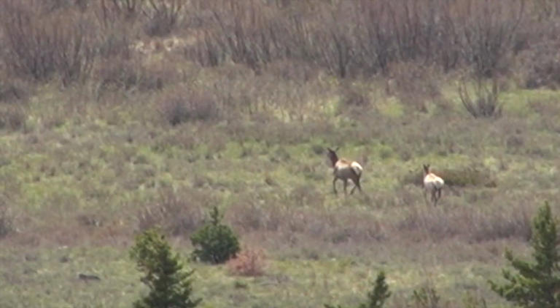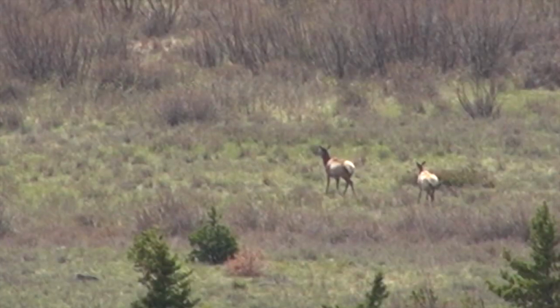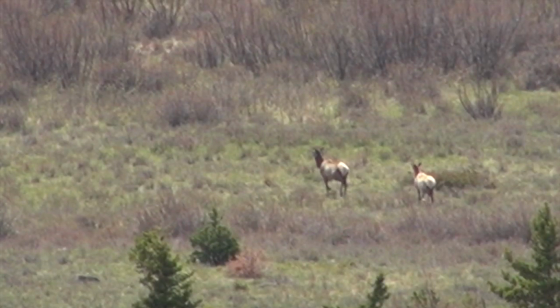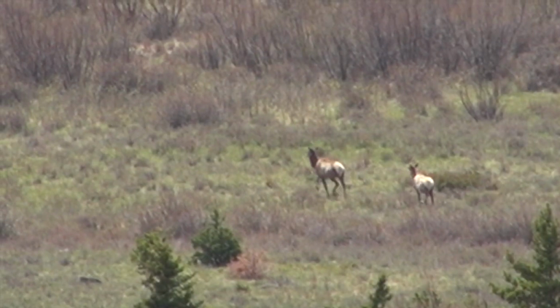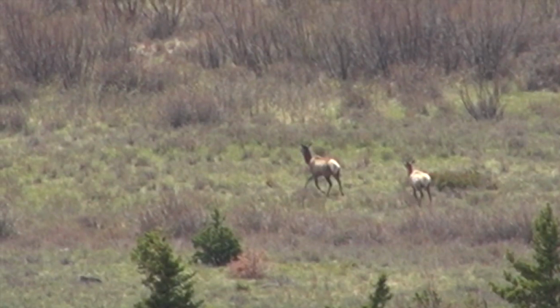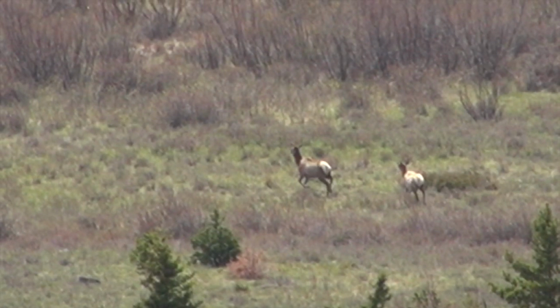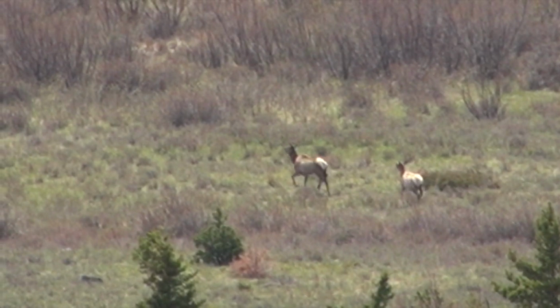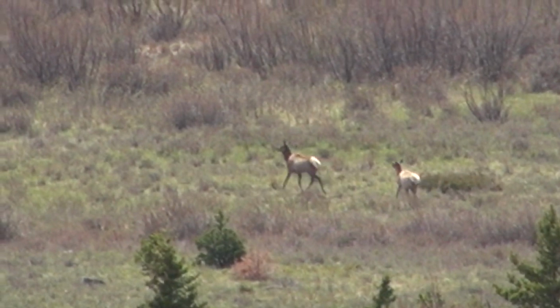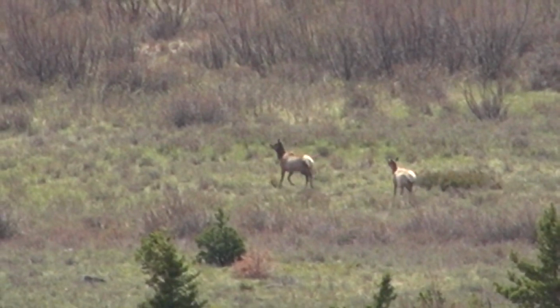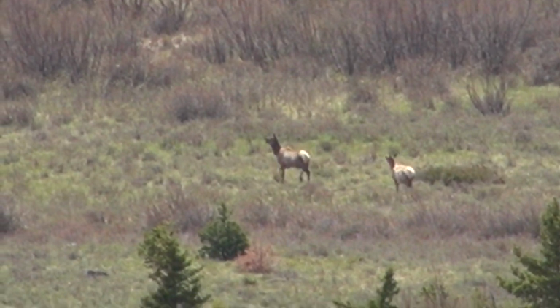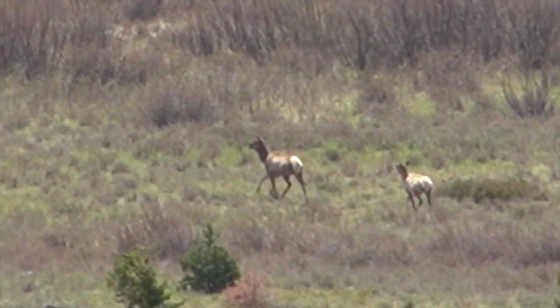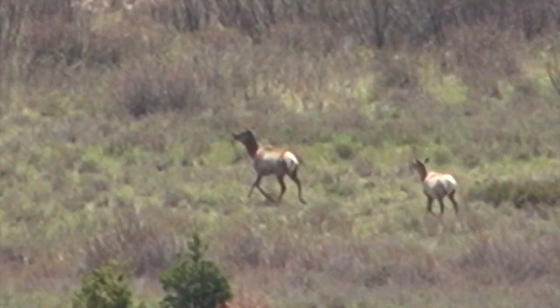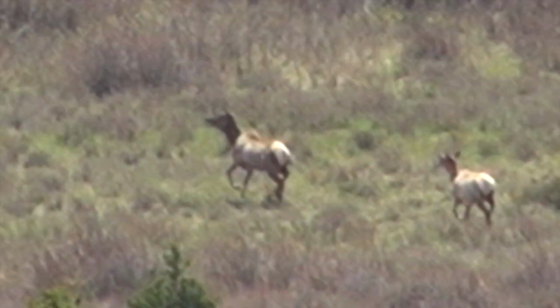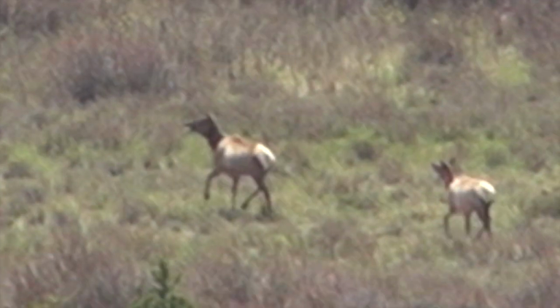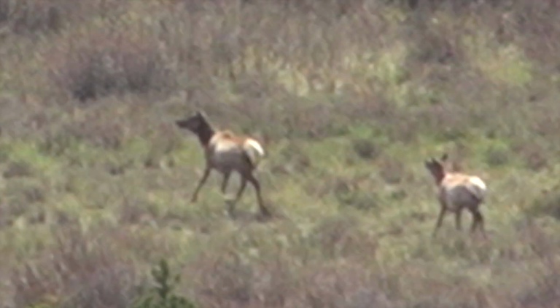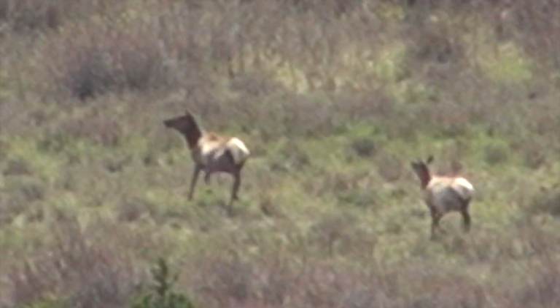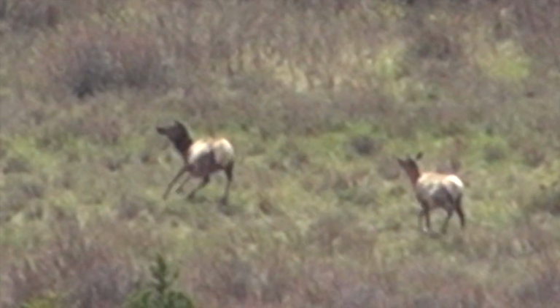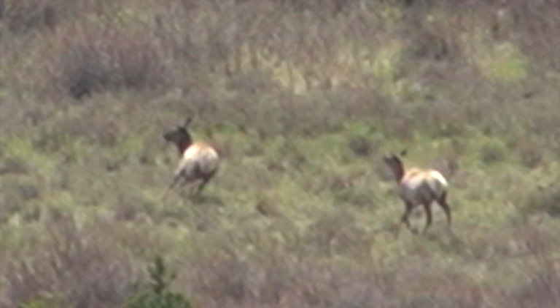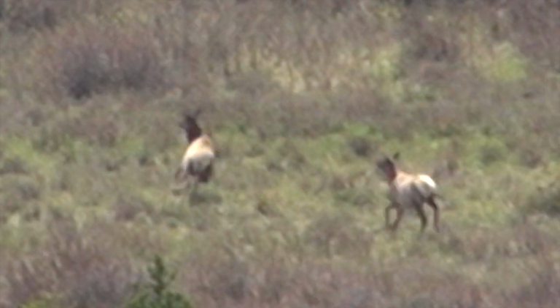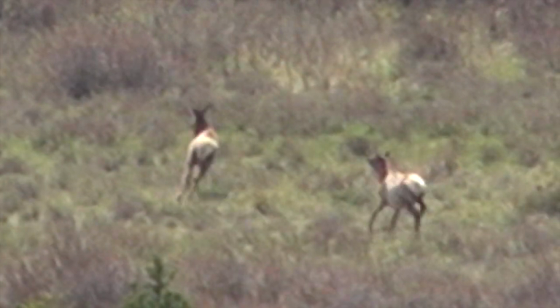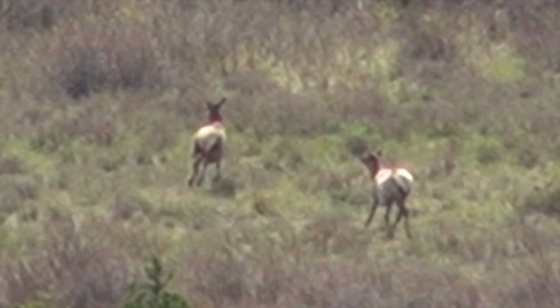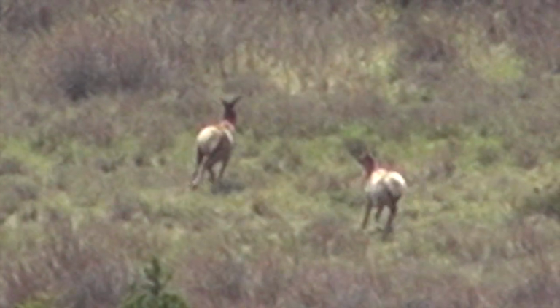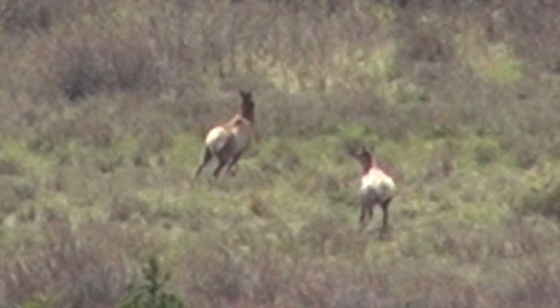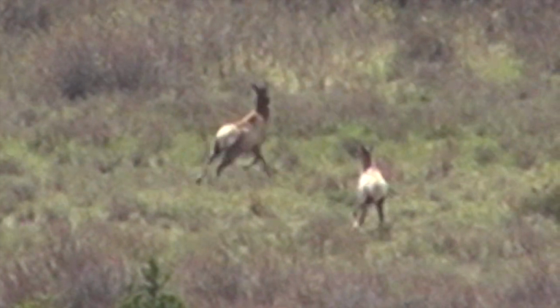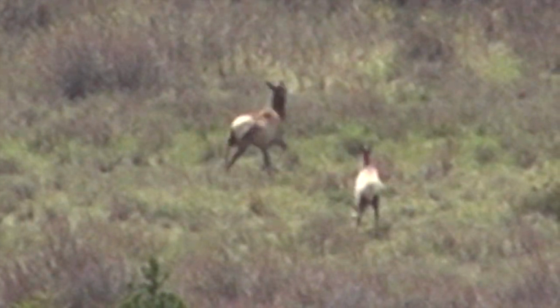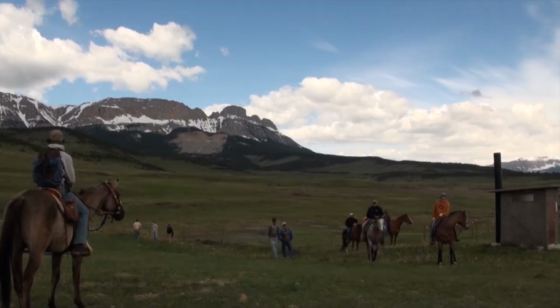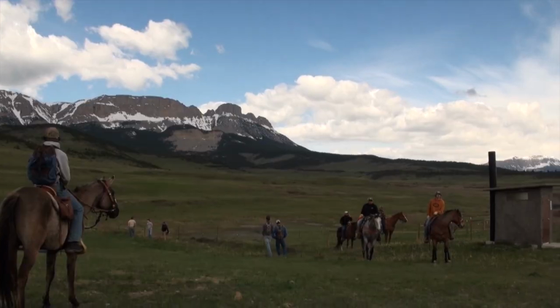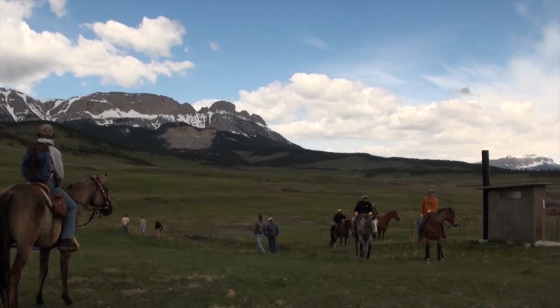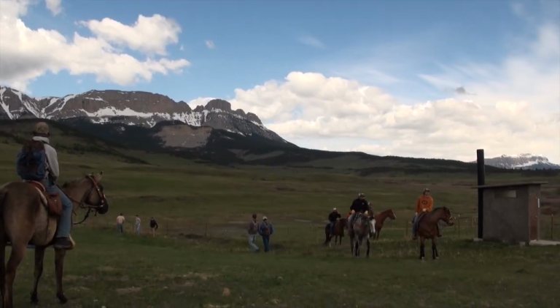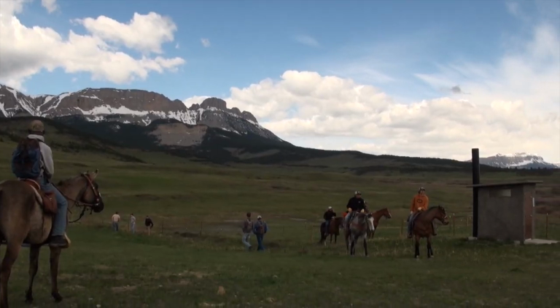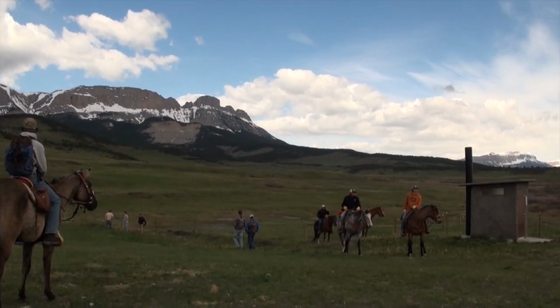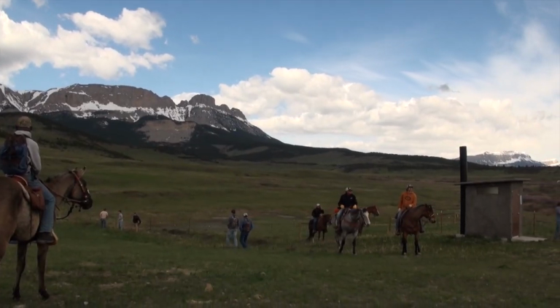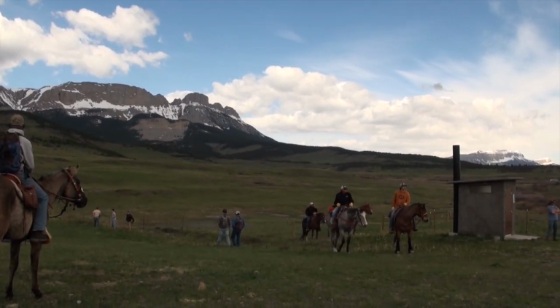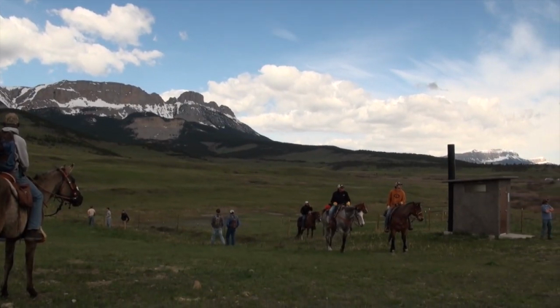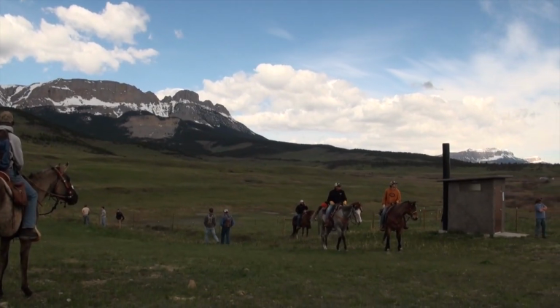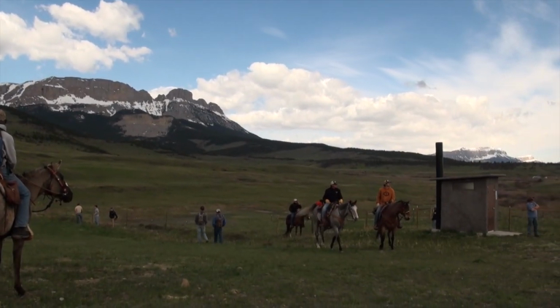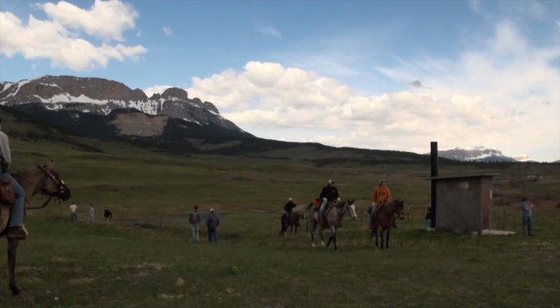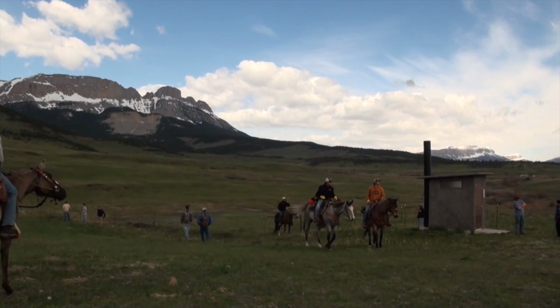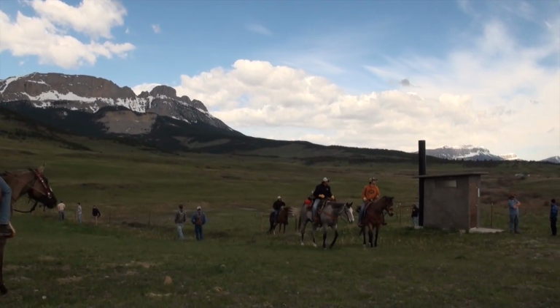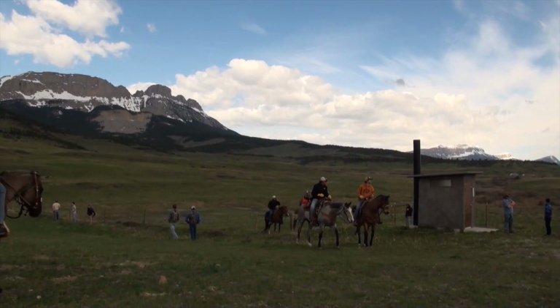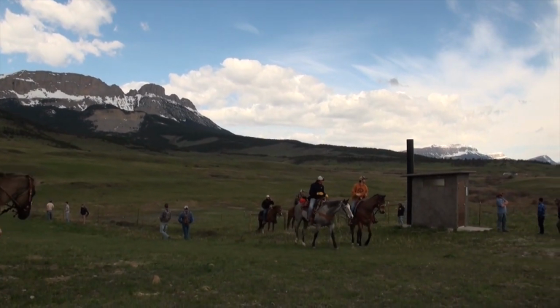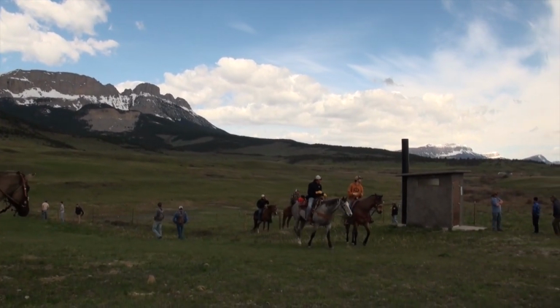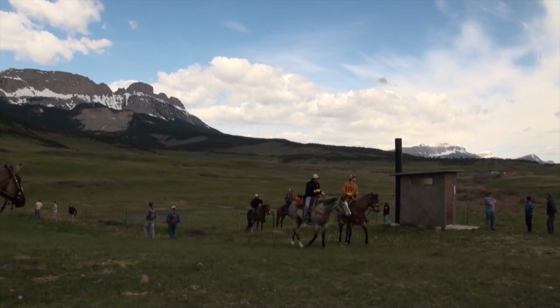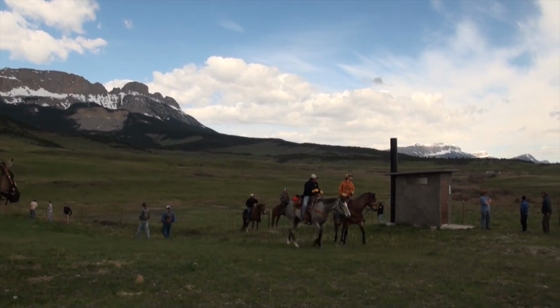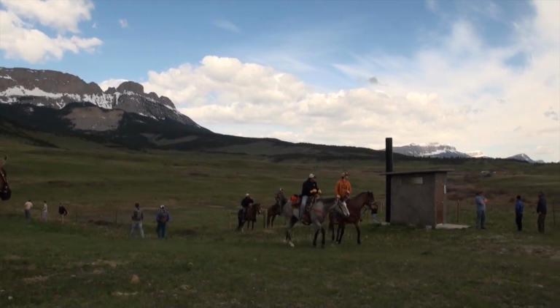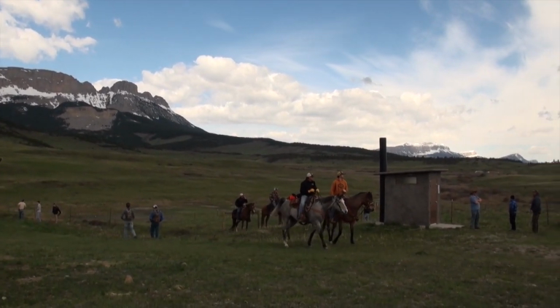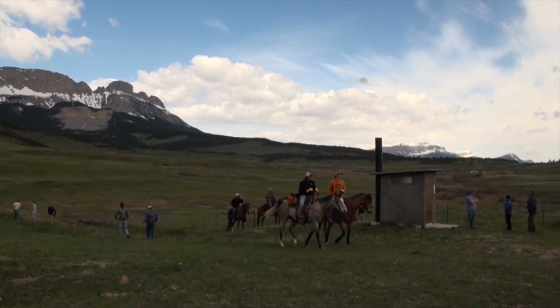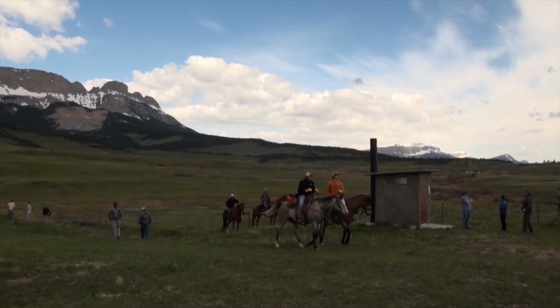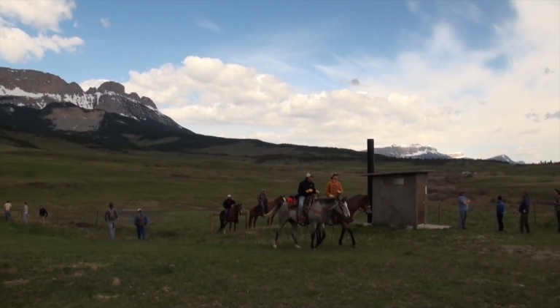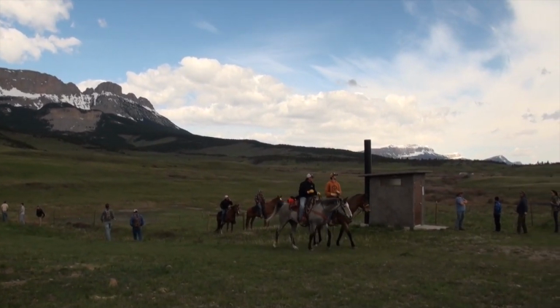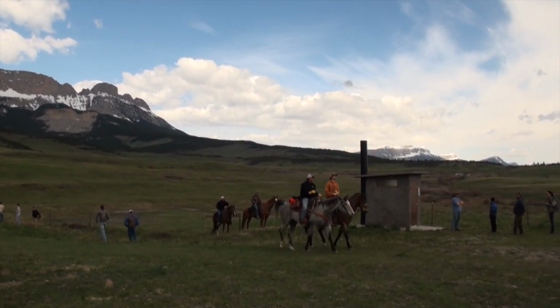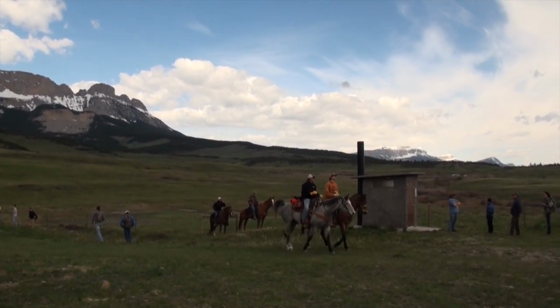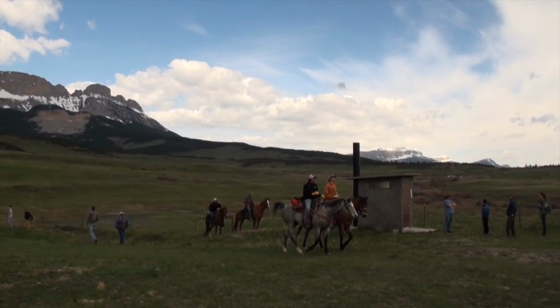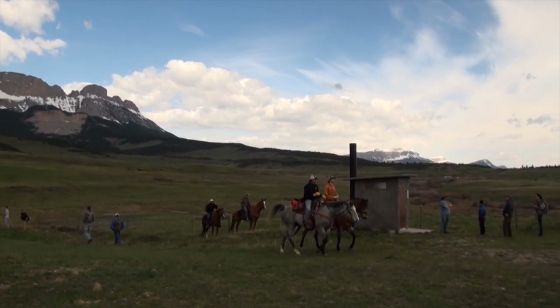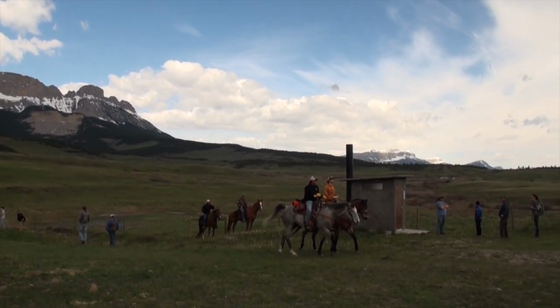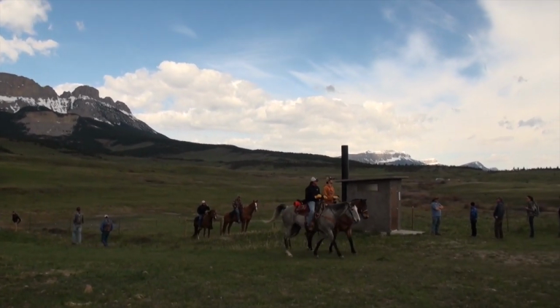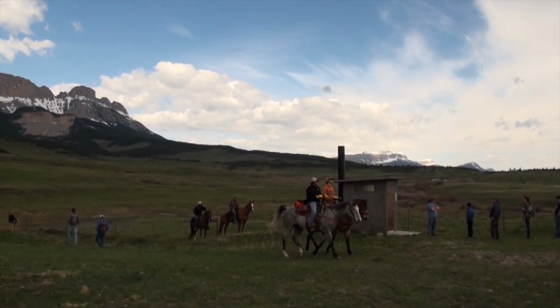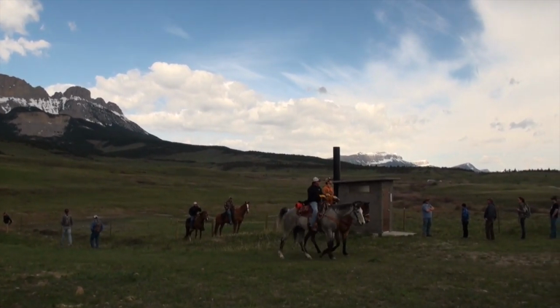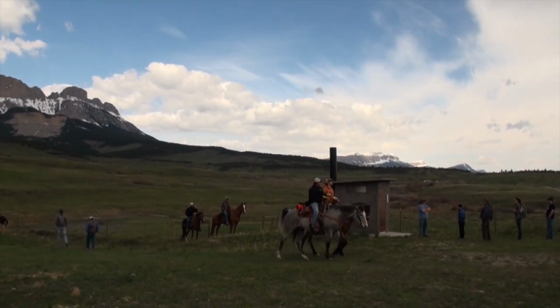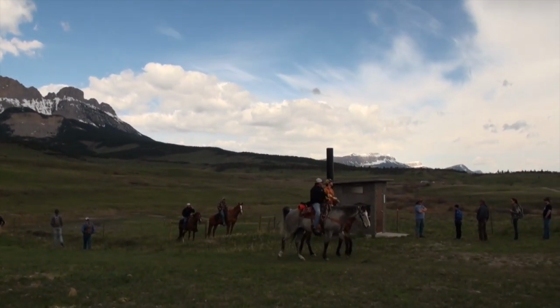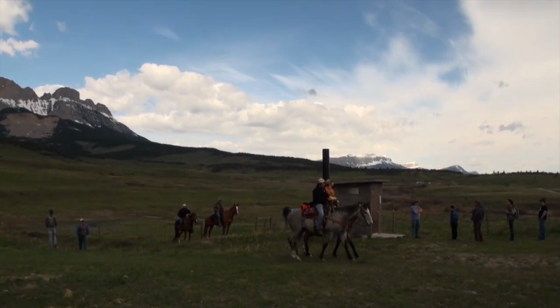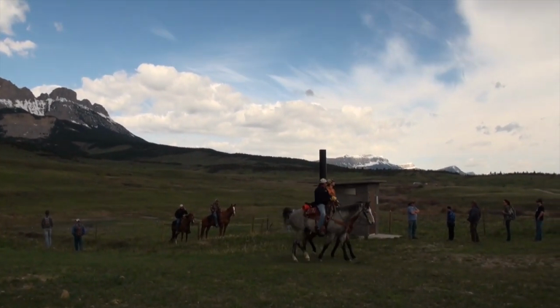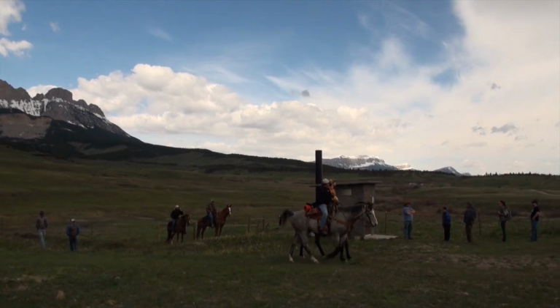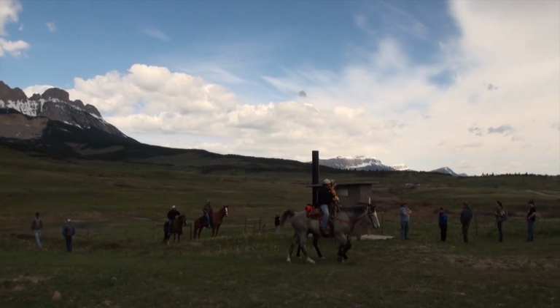Welcome to this week's edition of Big Sky Outdoors. Today we're at one of the many wildlife management areas along the Rocky Mountain Front, and we're shed hunting.